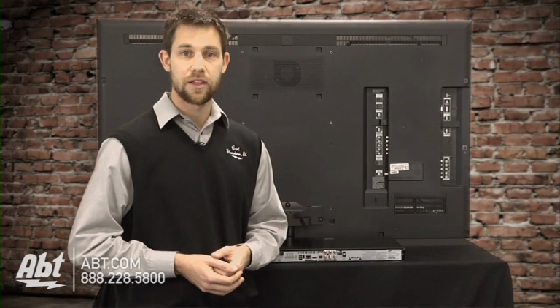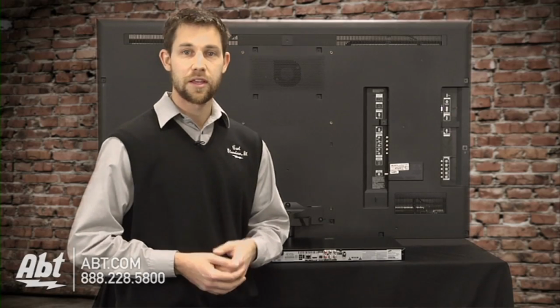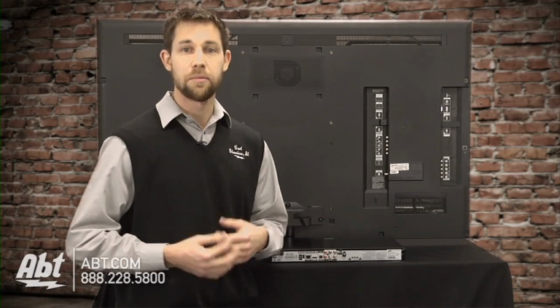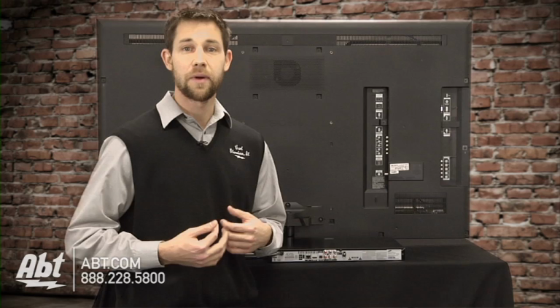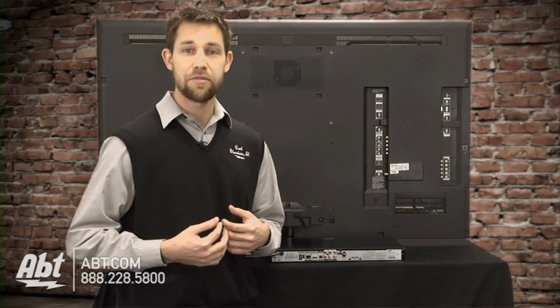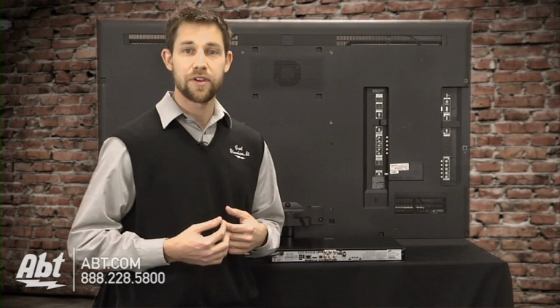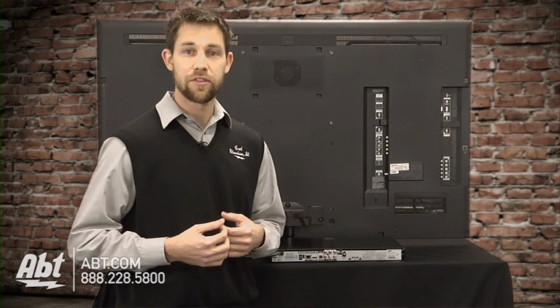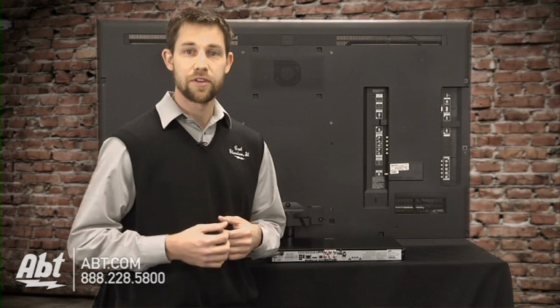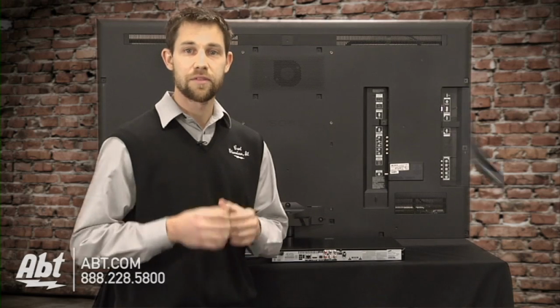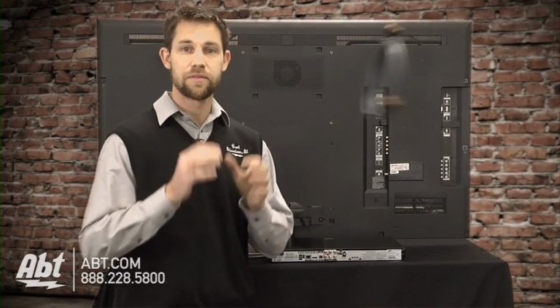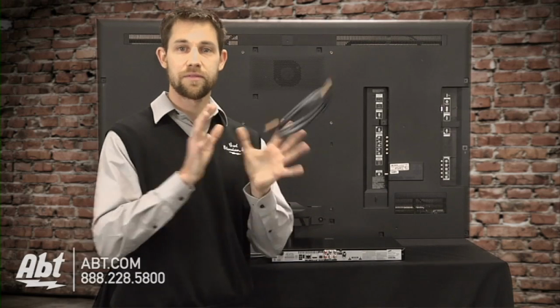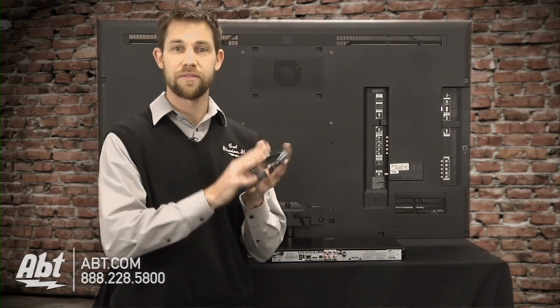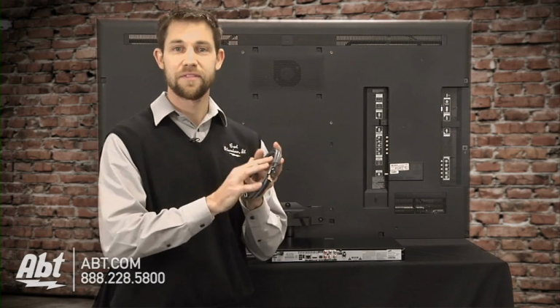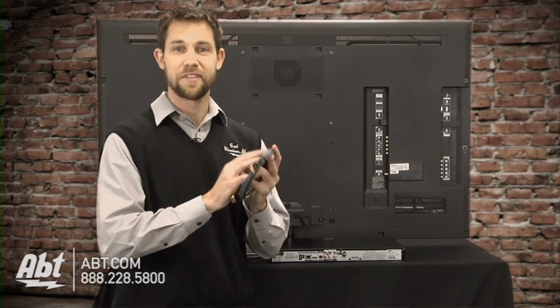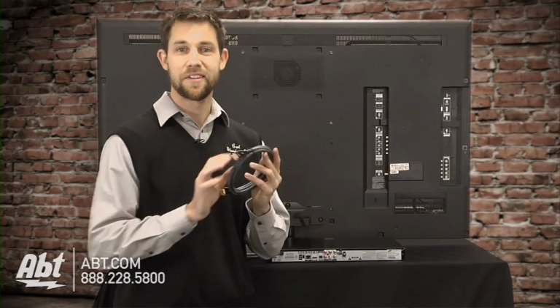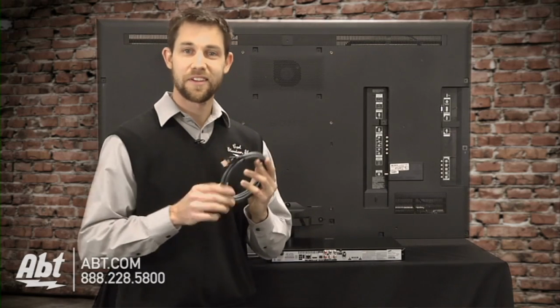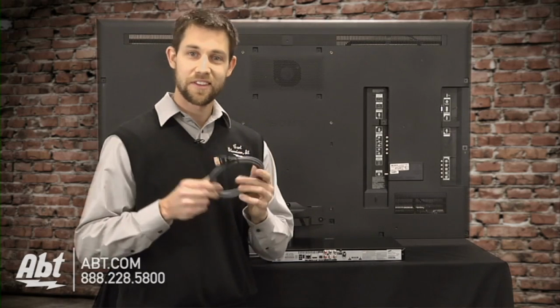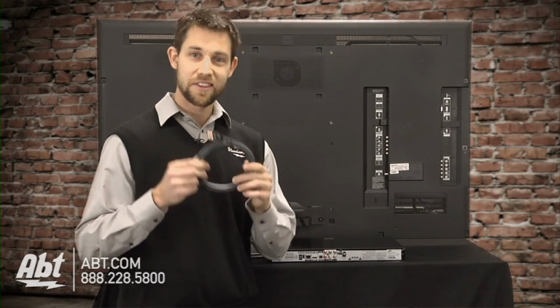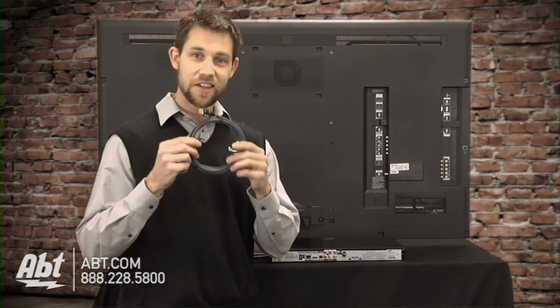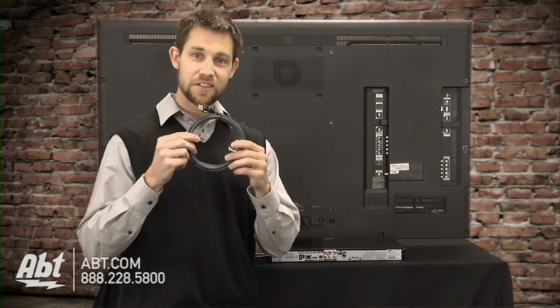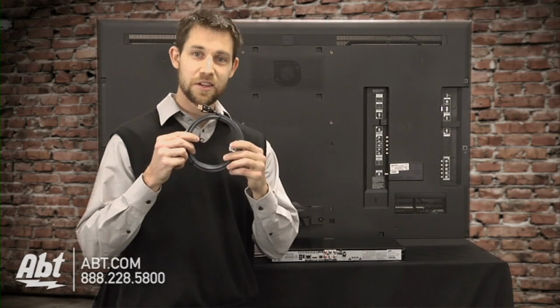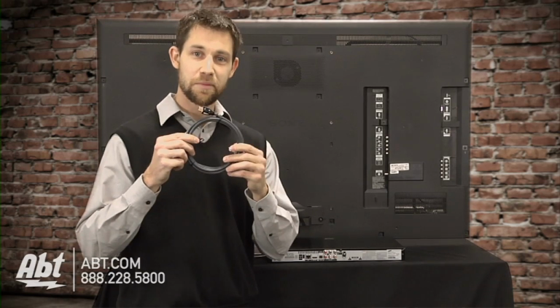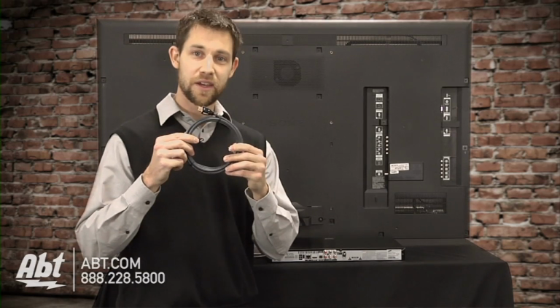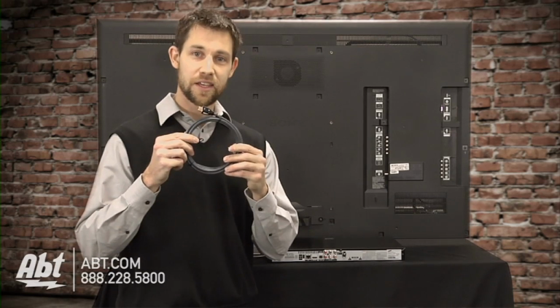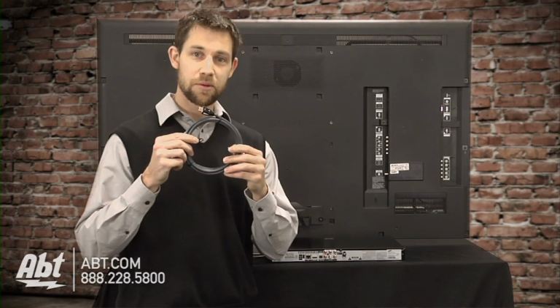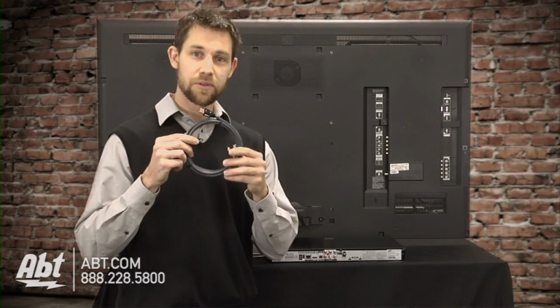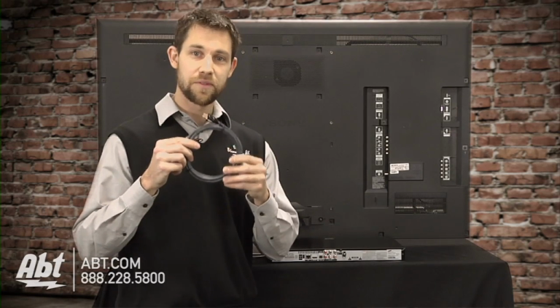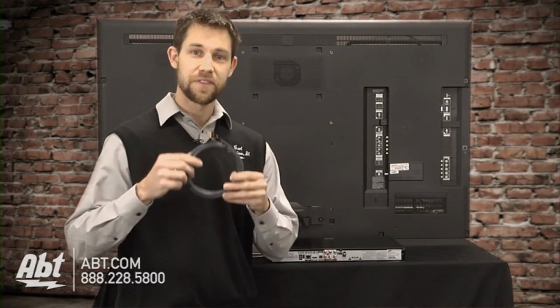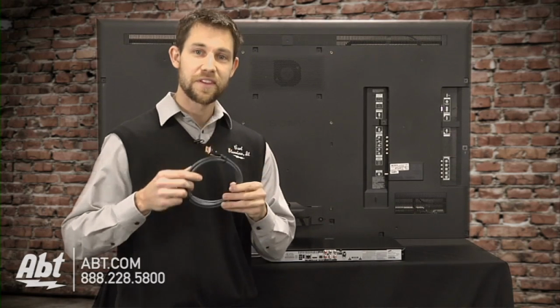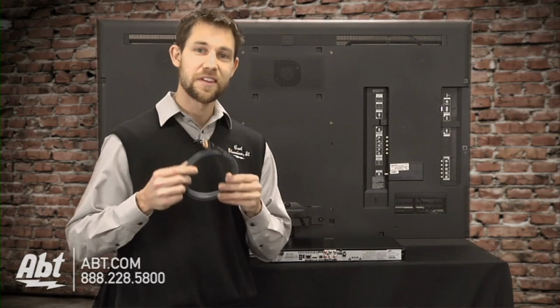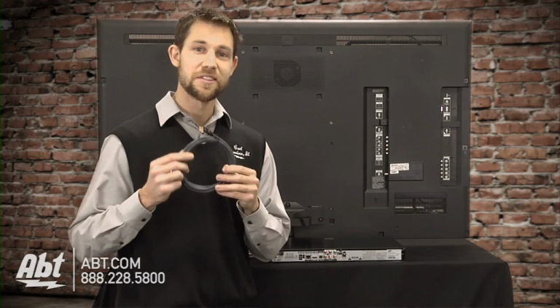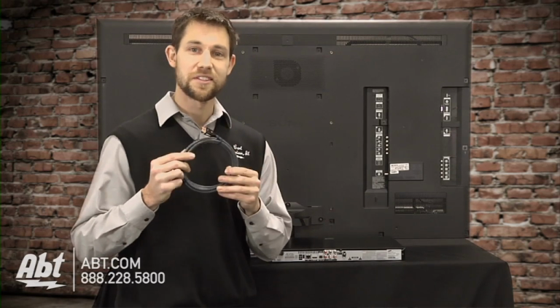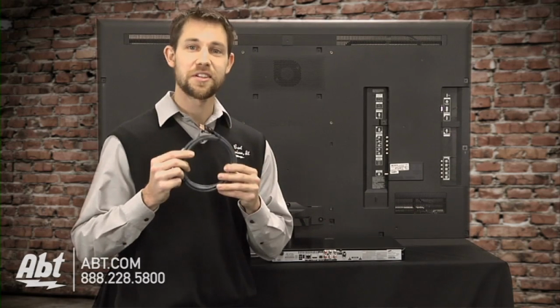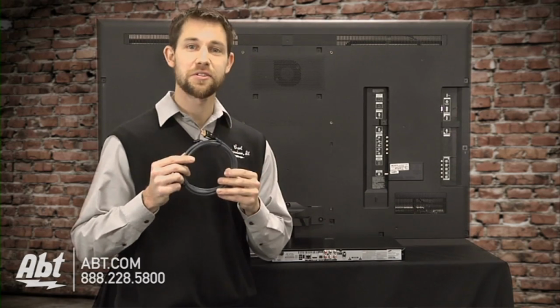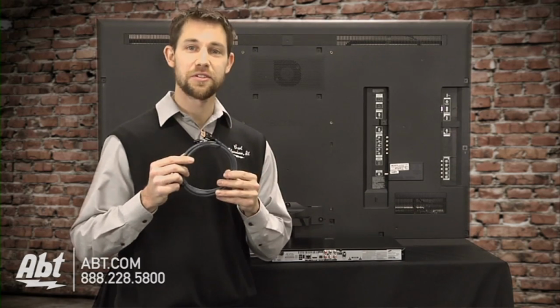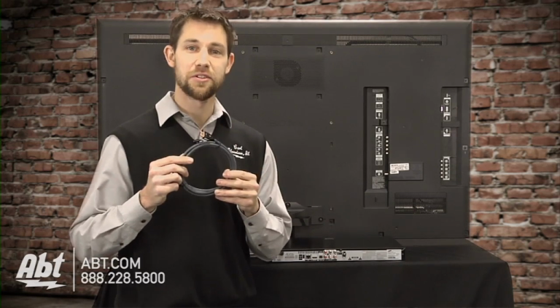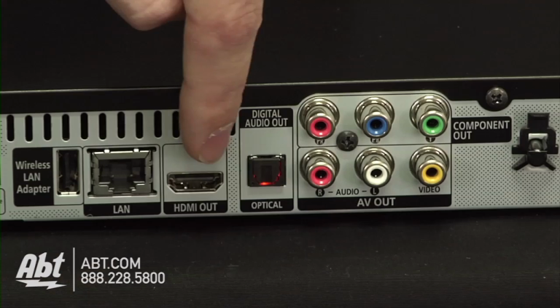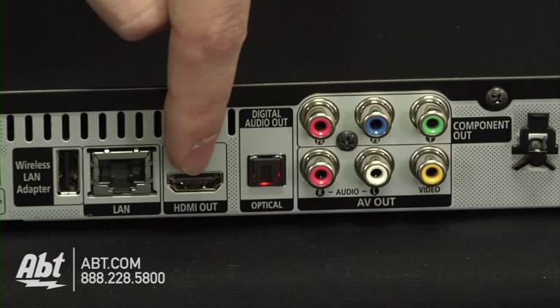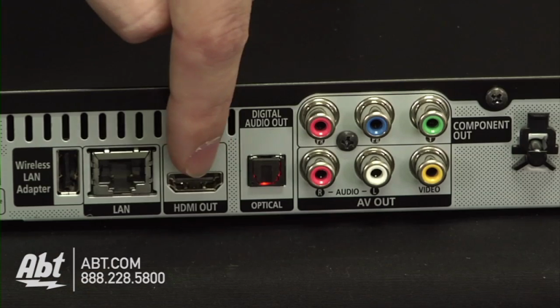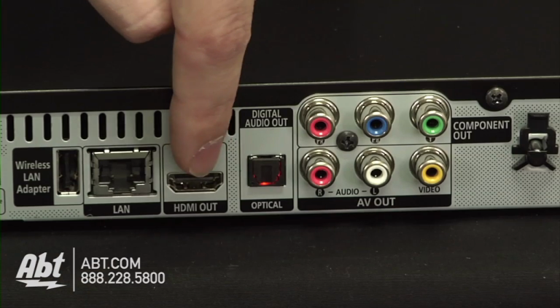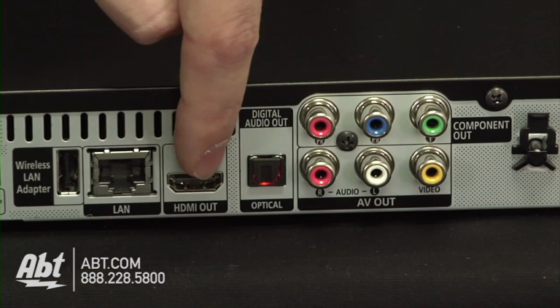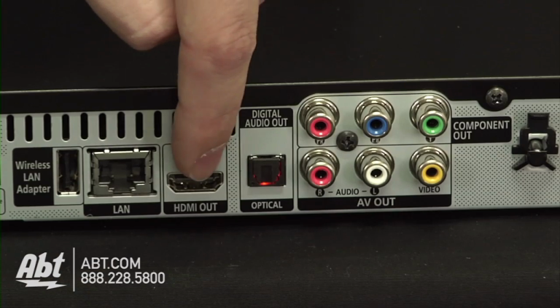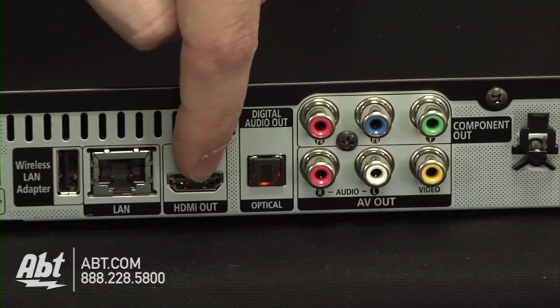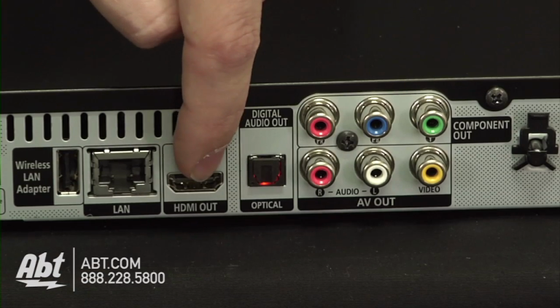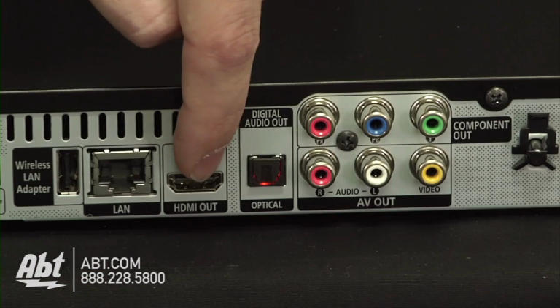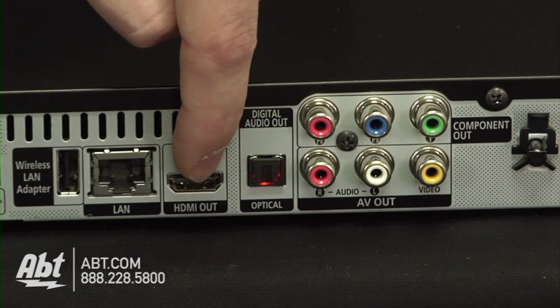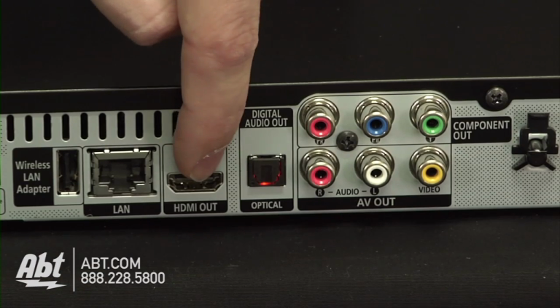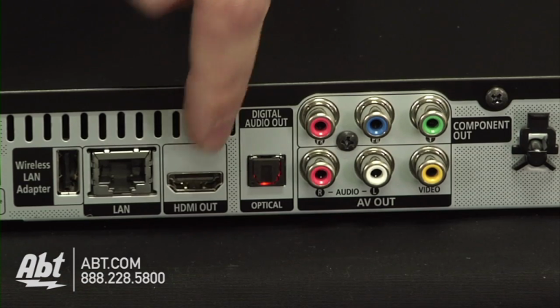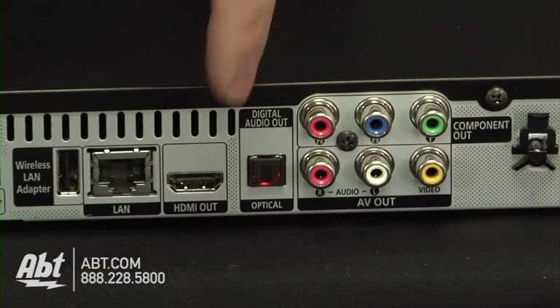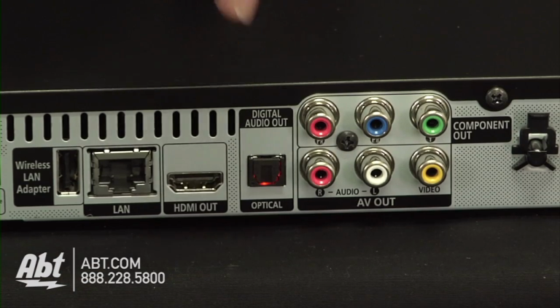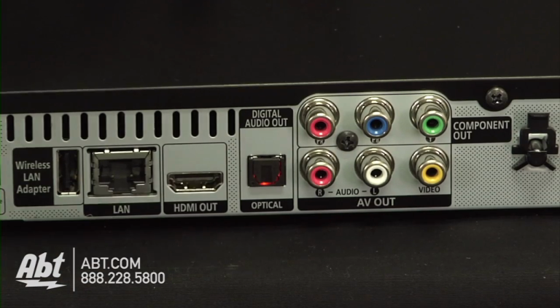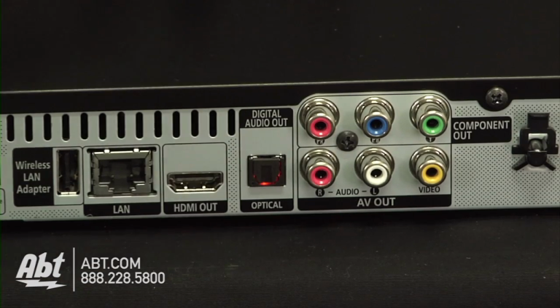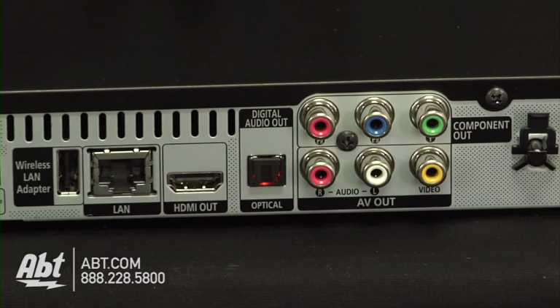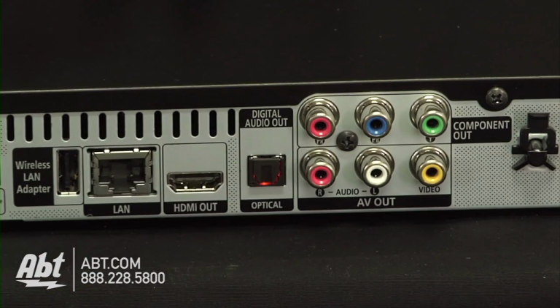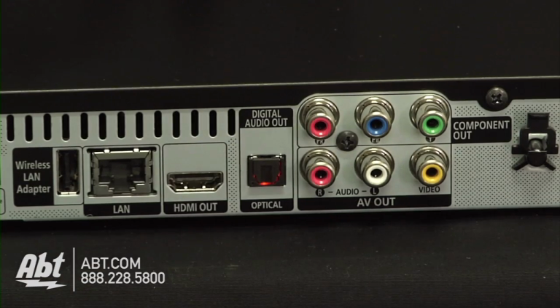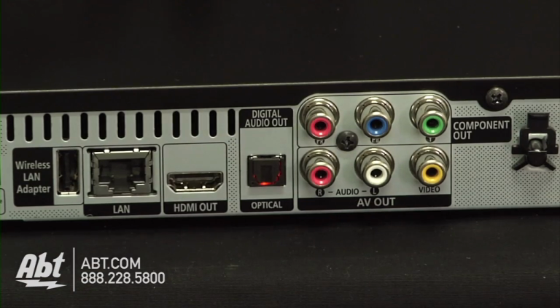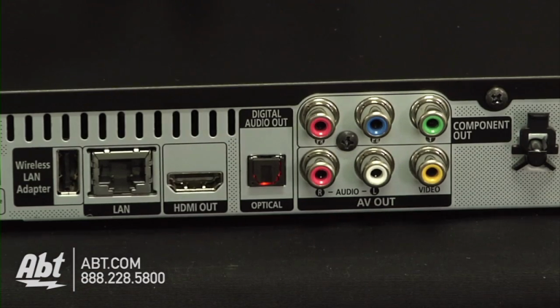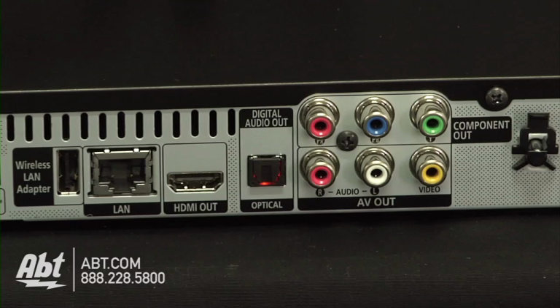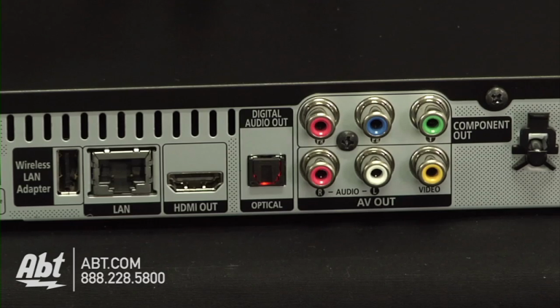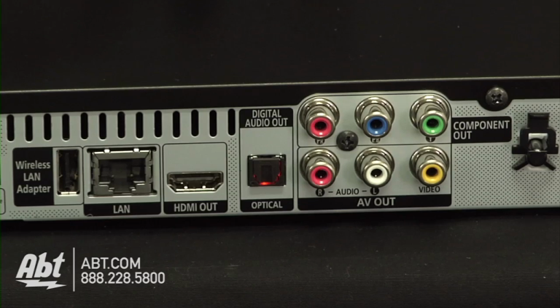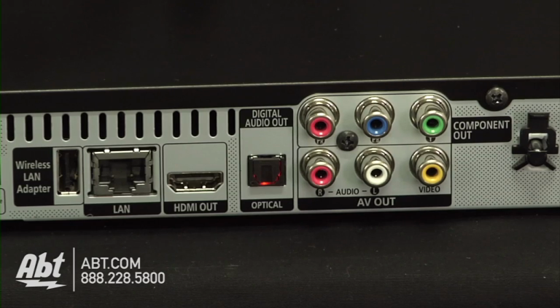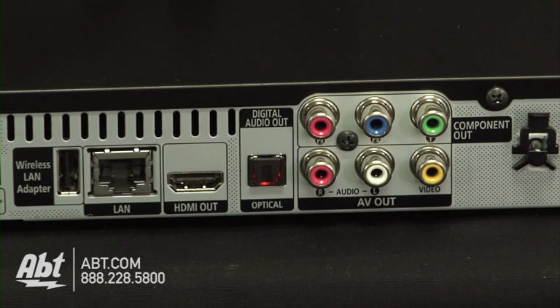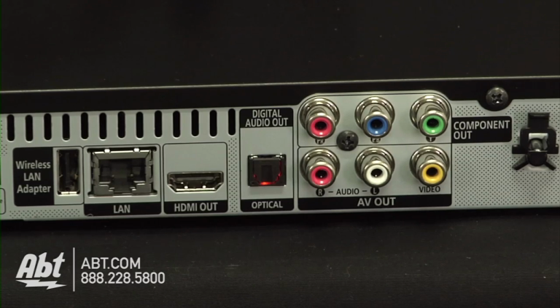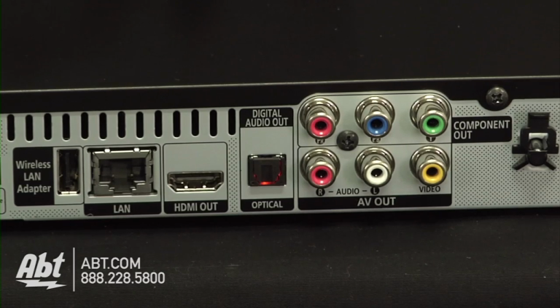And my favorite, the HDMI cable, is a single solution. It runs digital audio and video all through one cable.